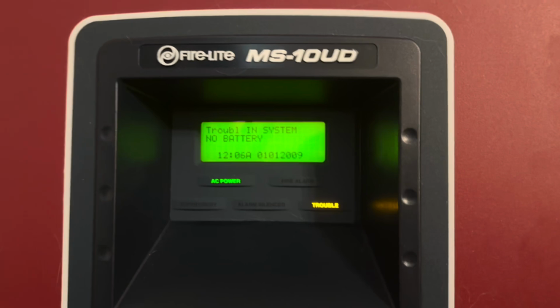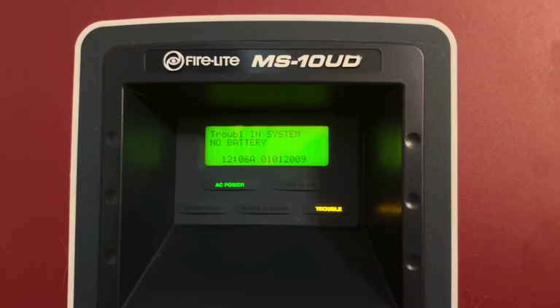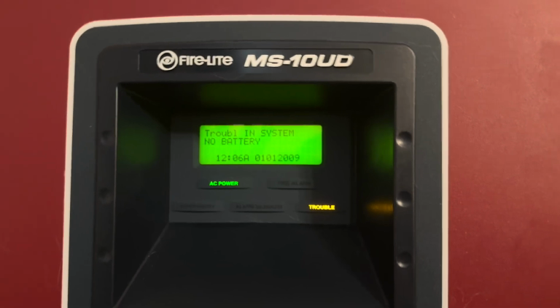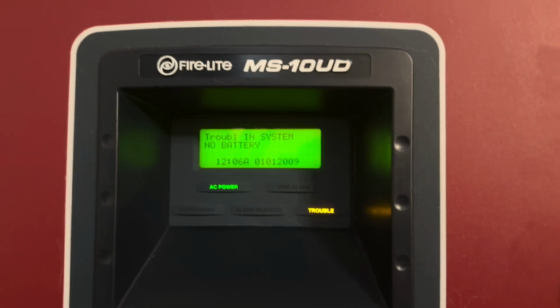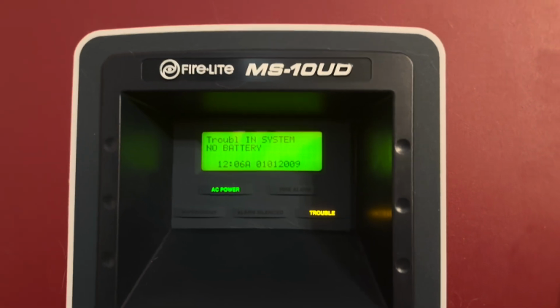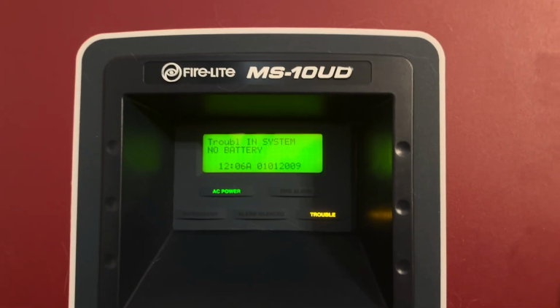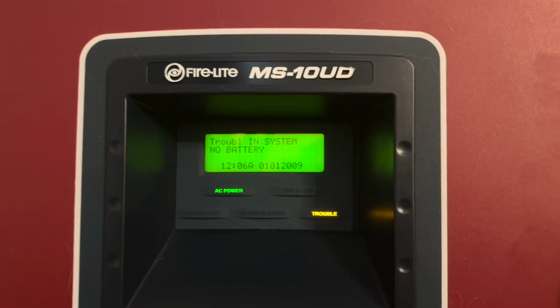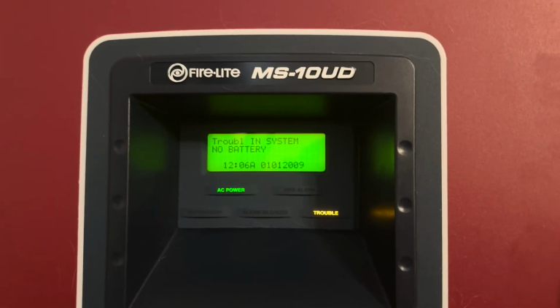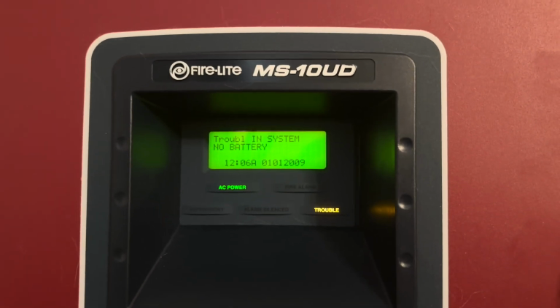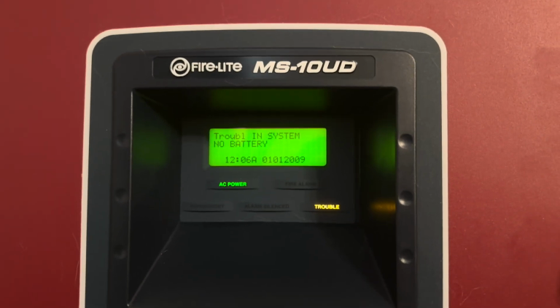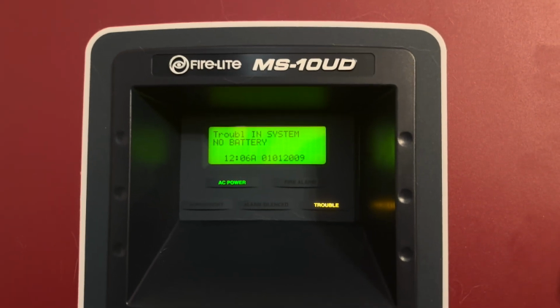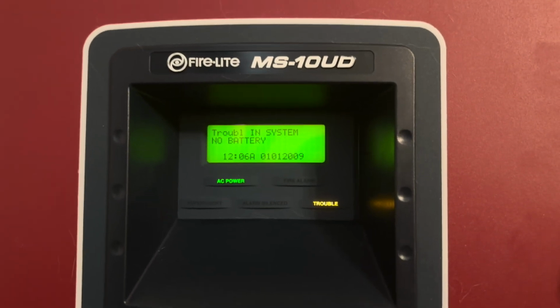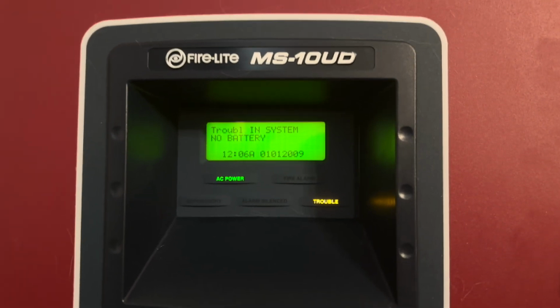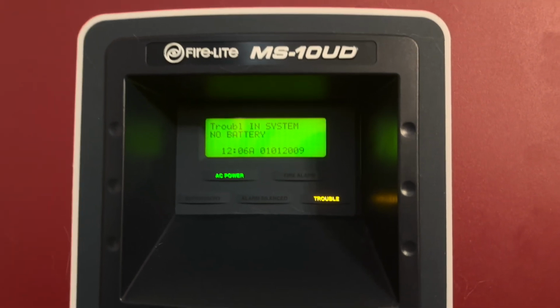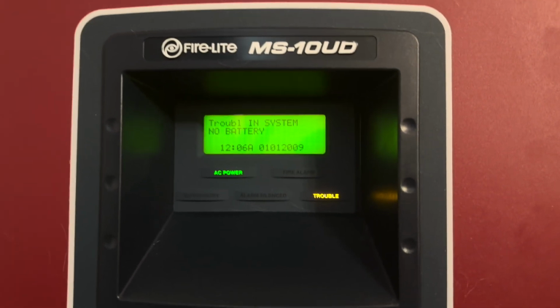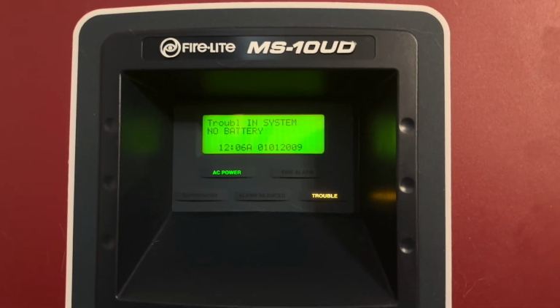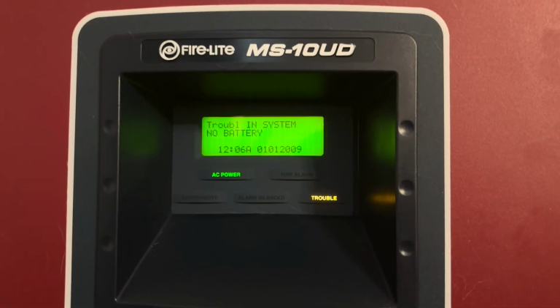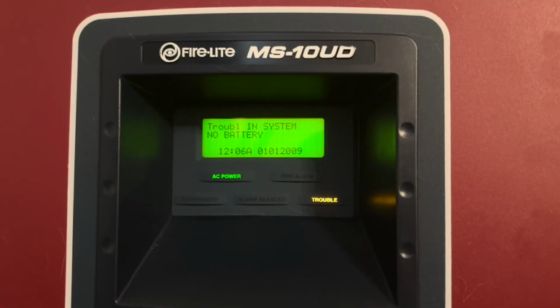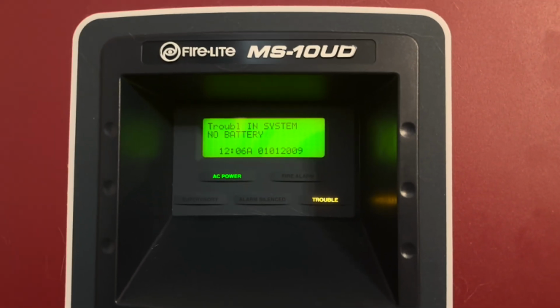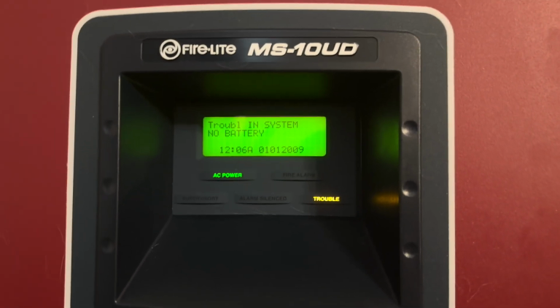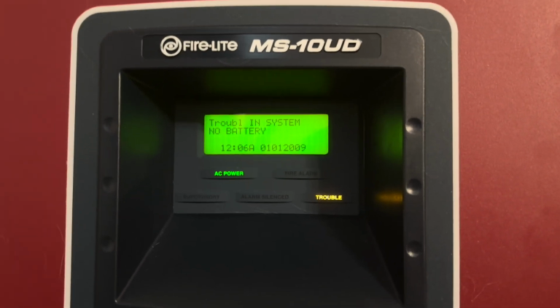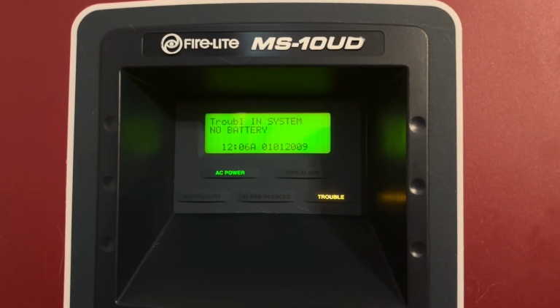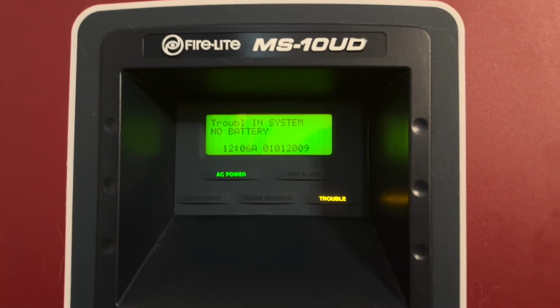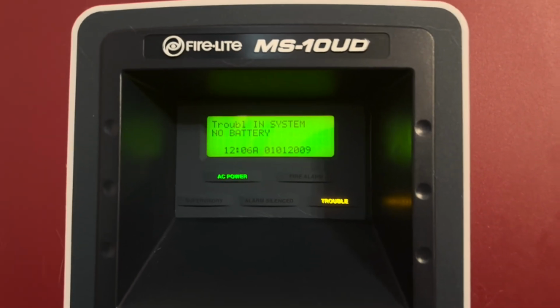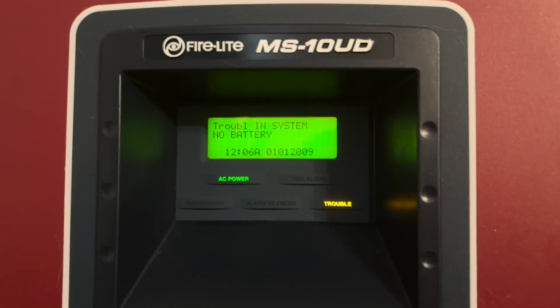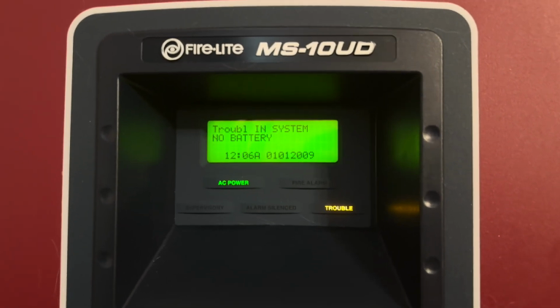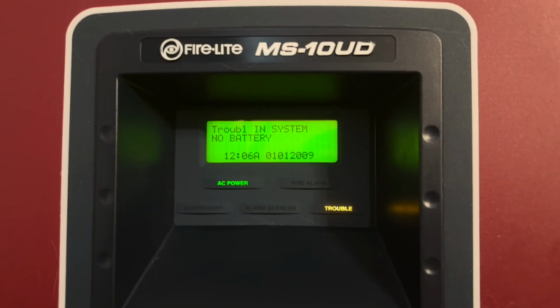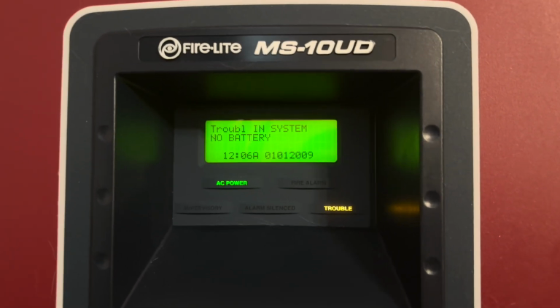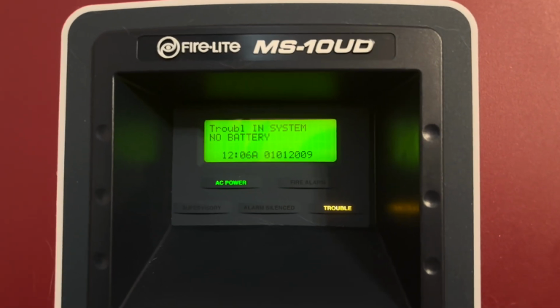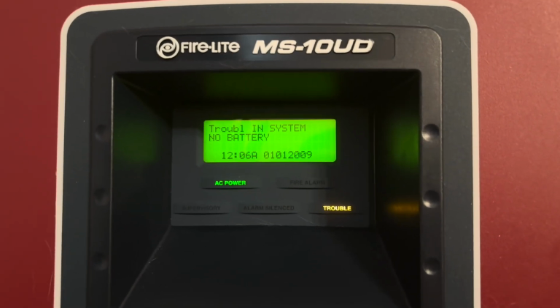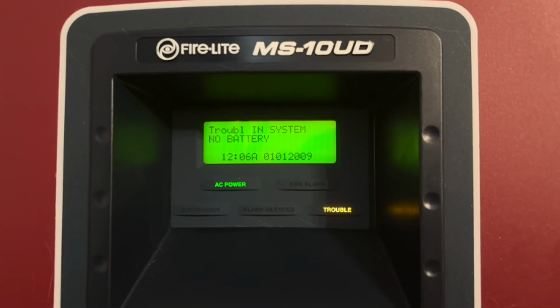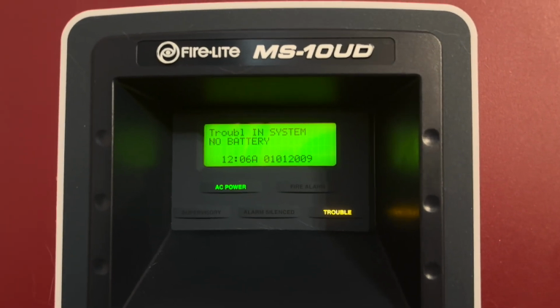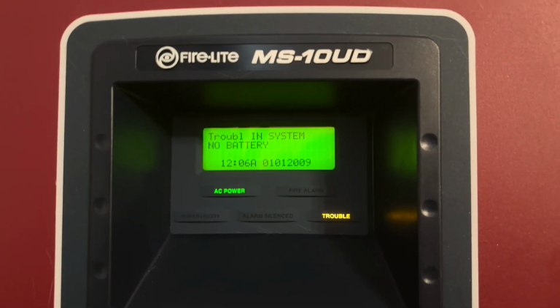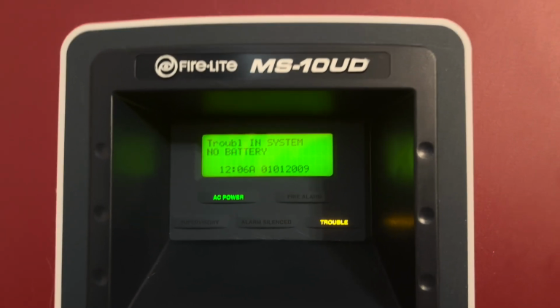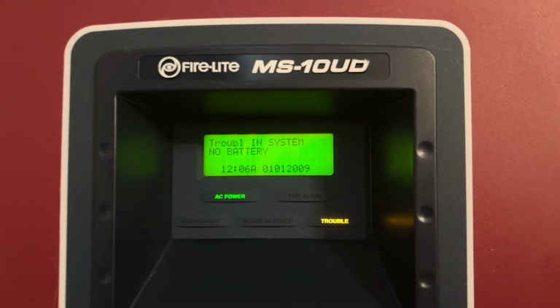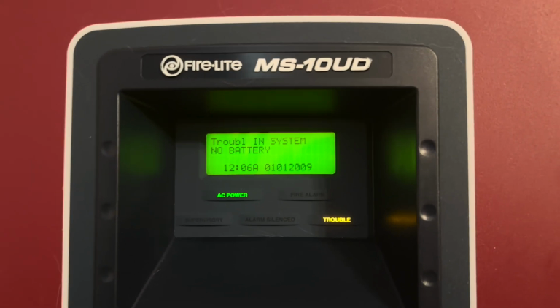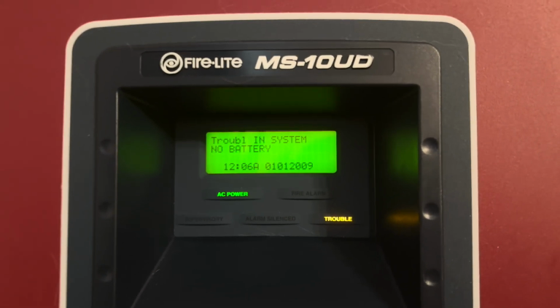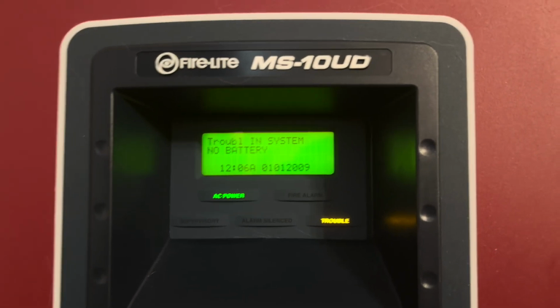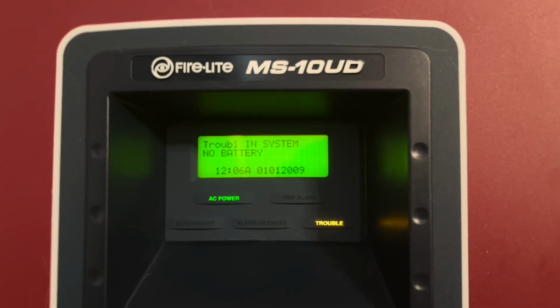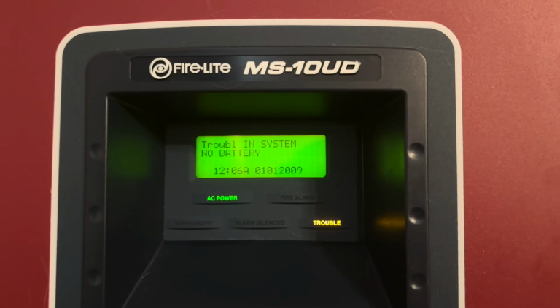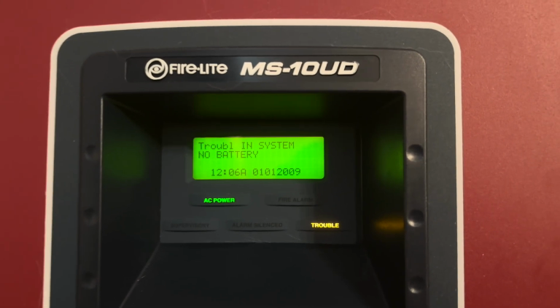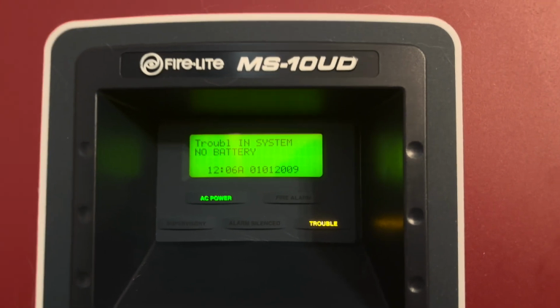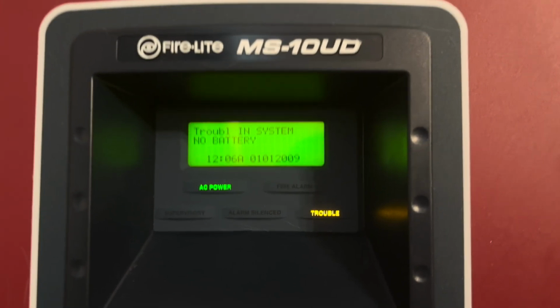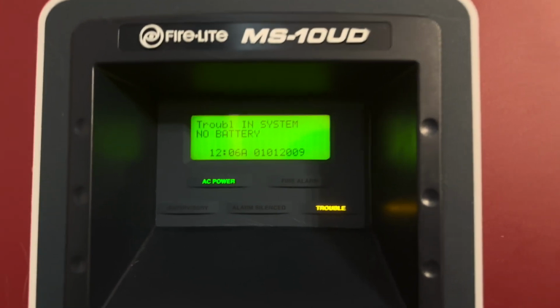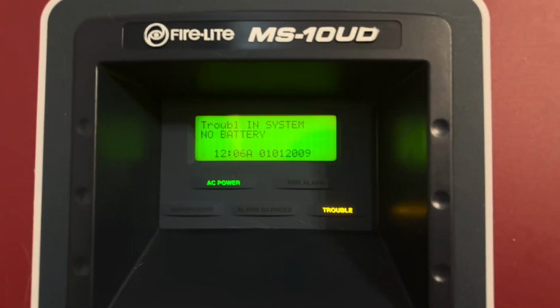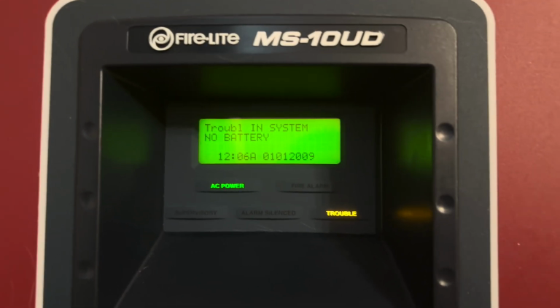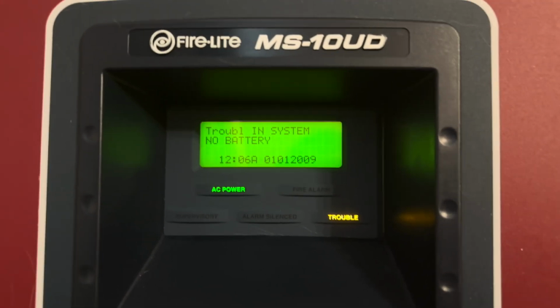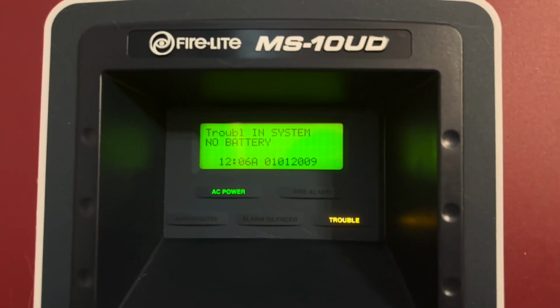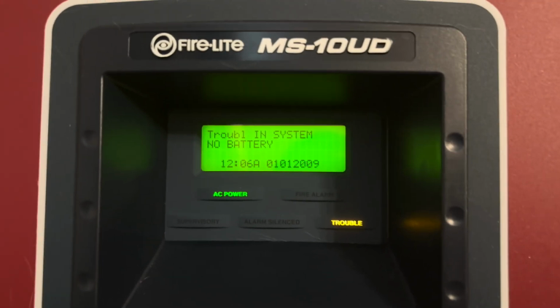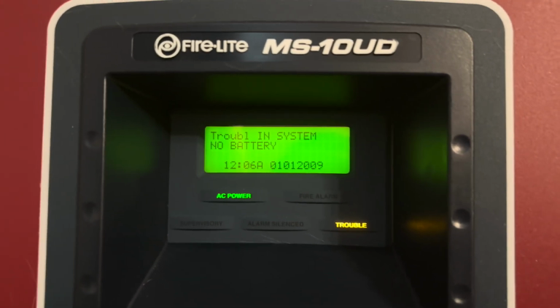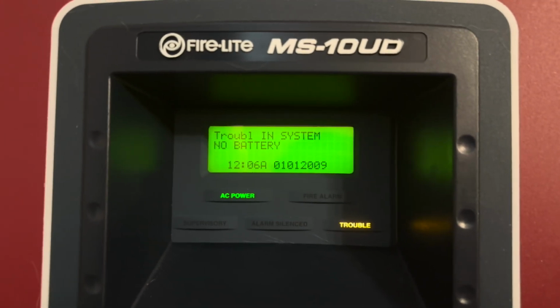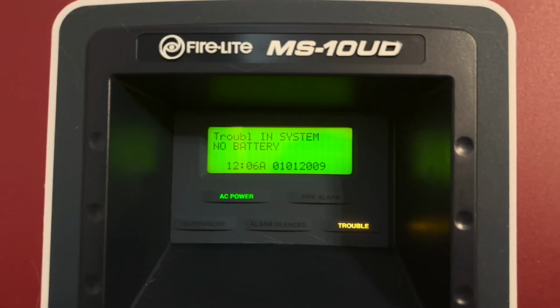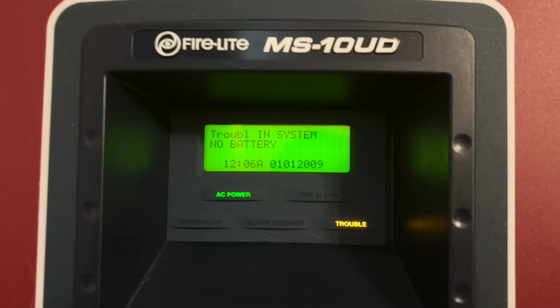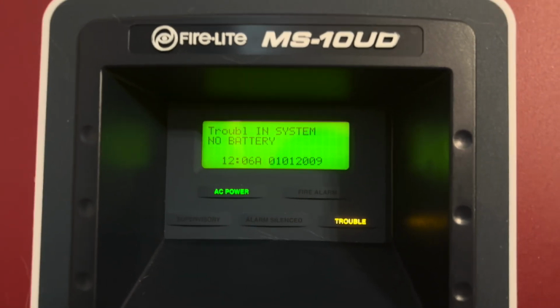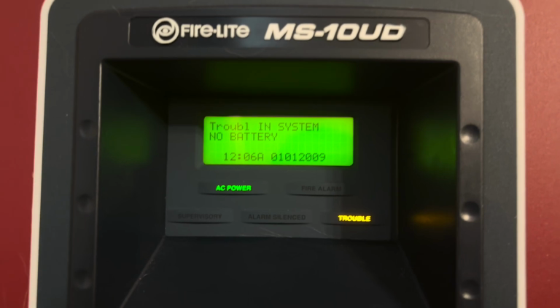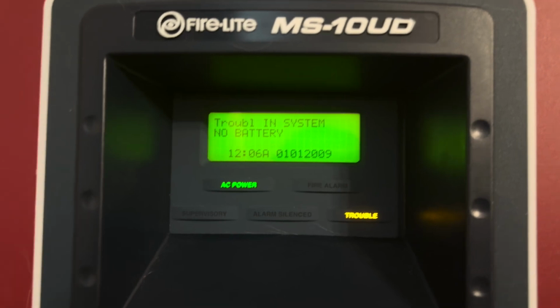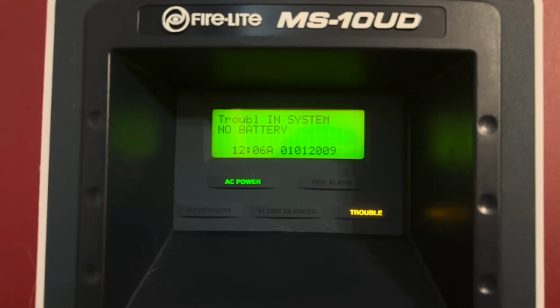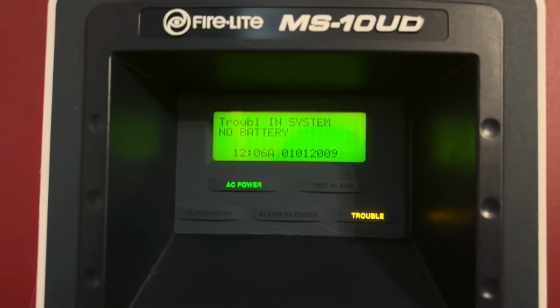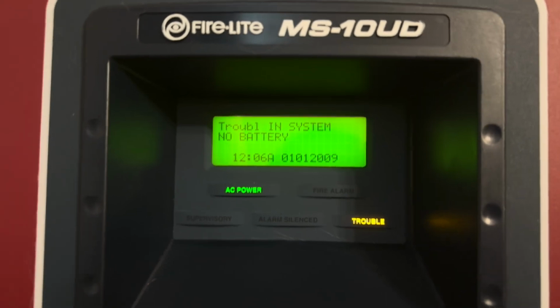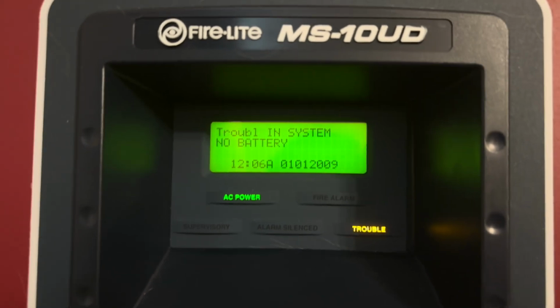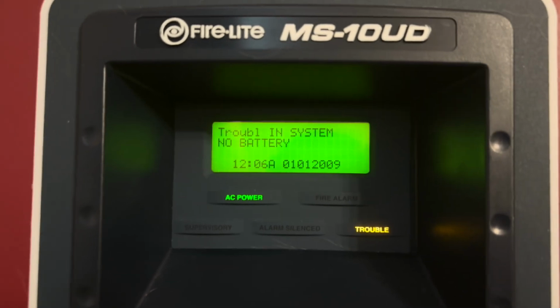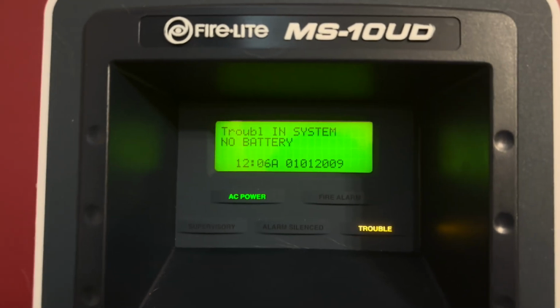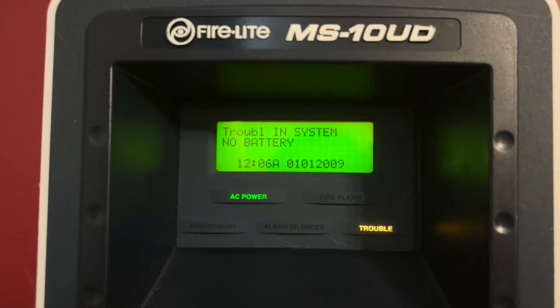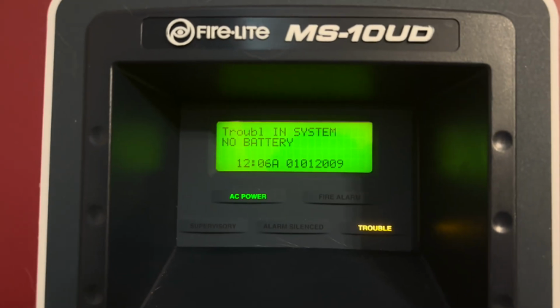Hey guys, it's me fire alarm 19122, and I'm back with the Firelight MS10UD system test. Let's get right into the video.